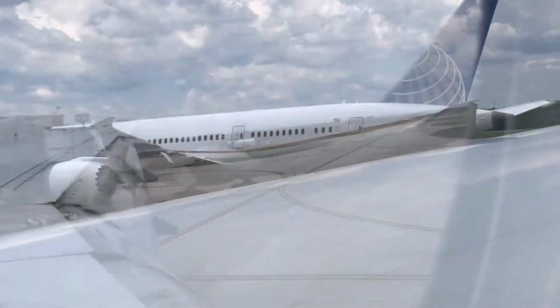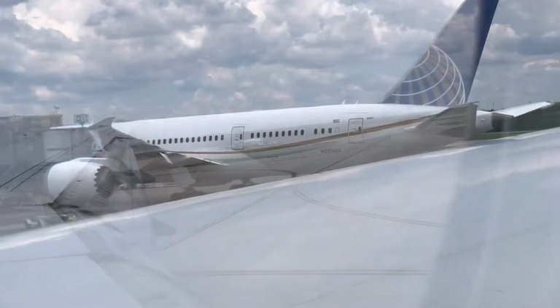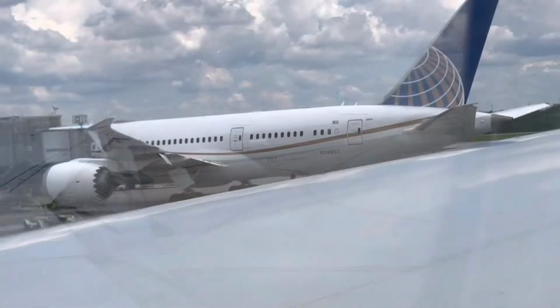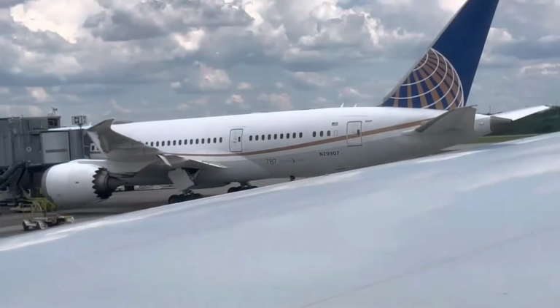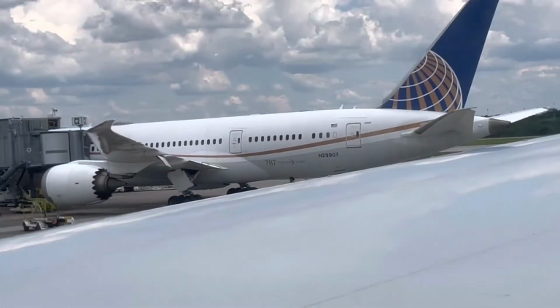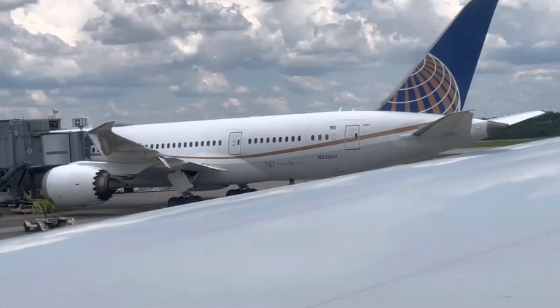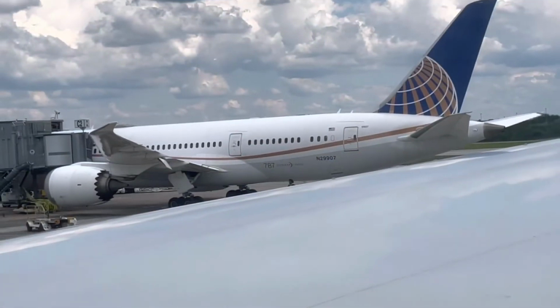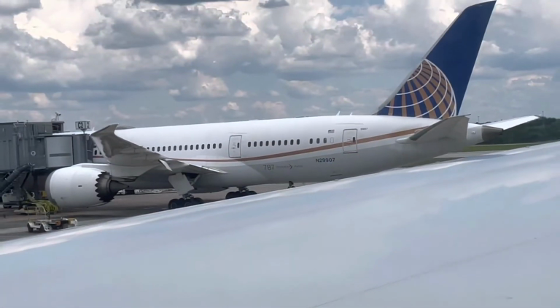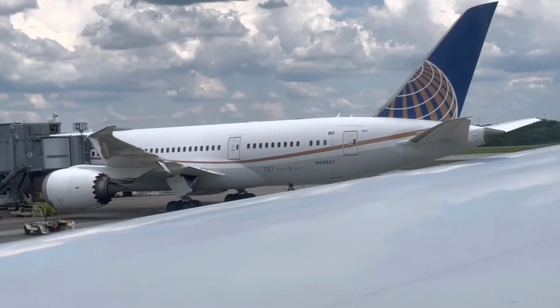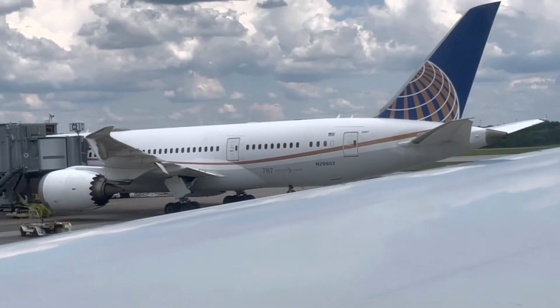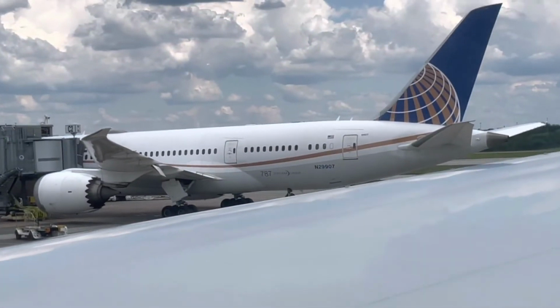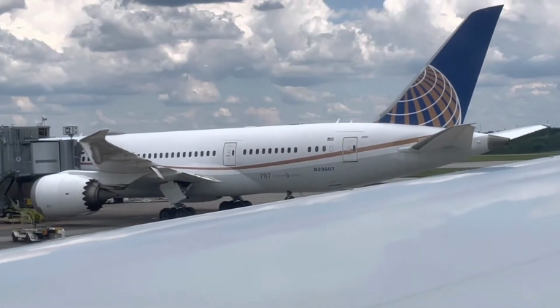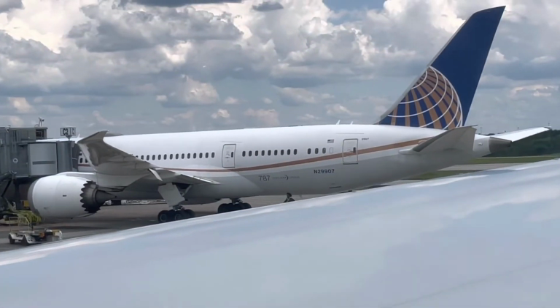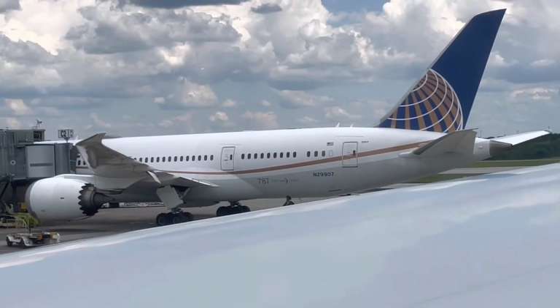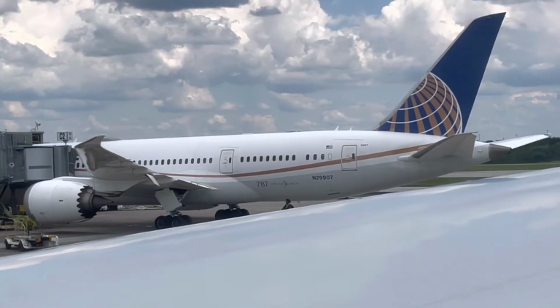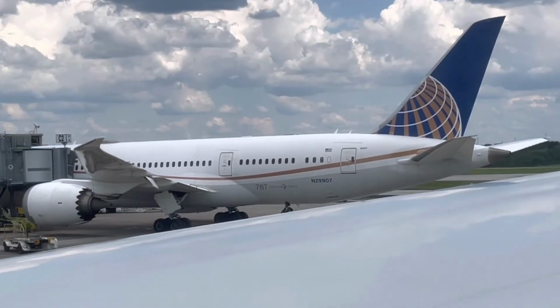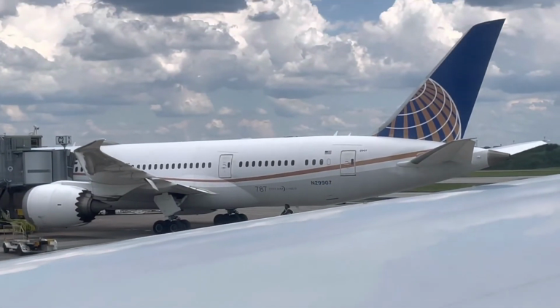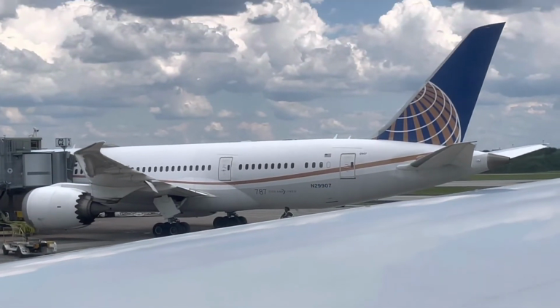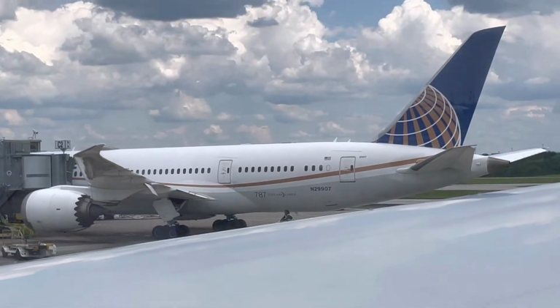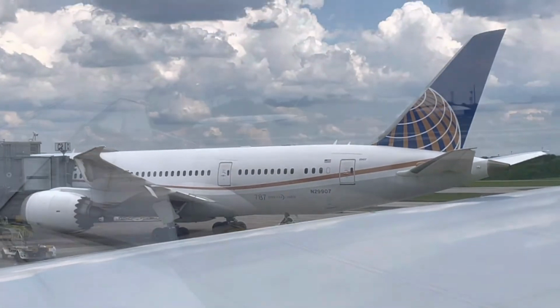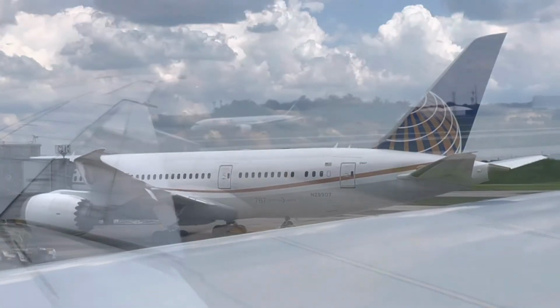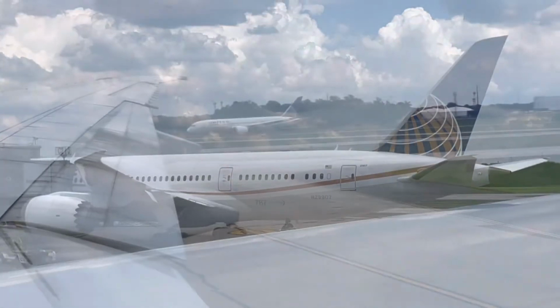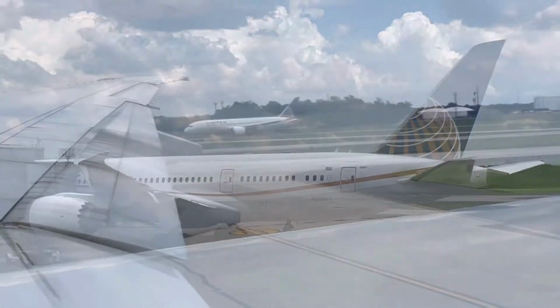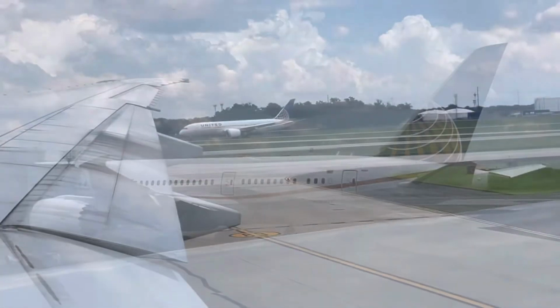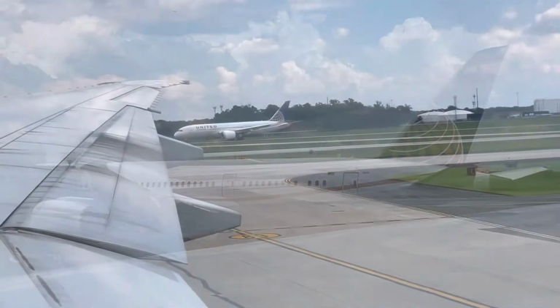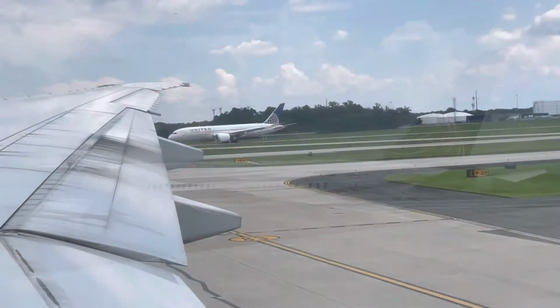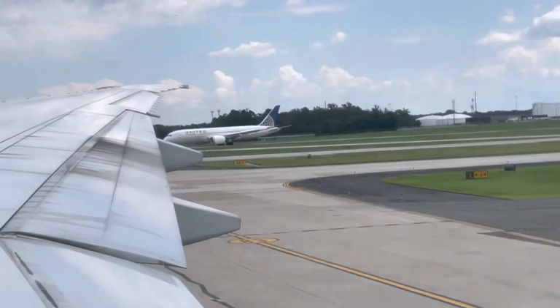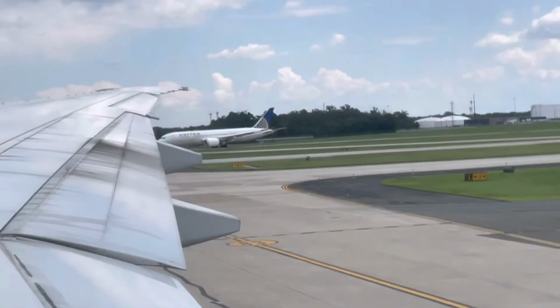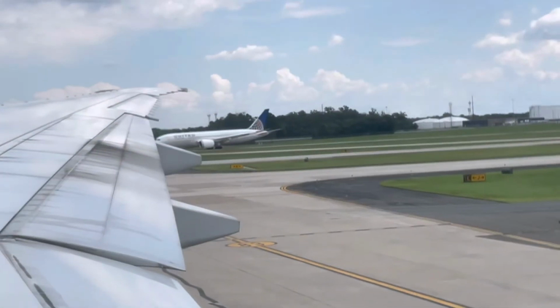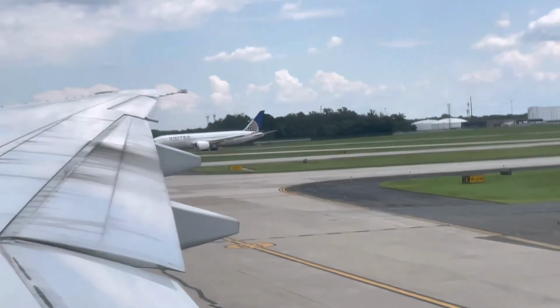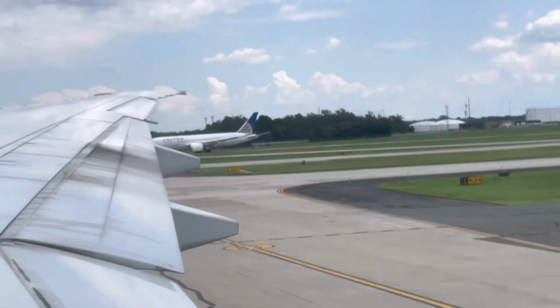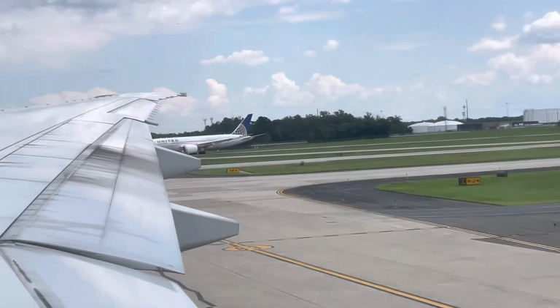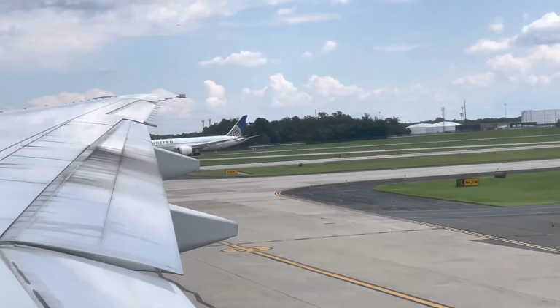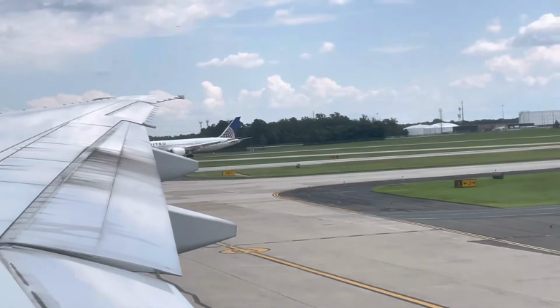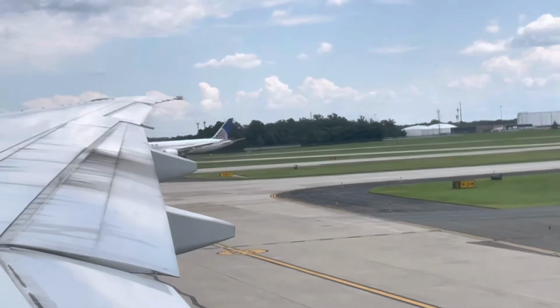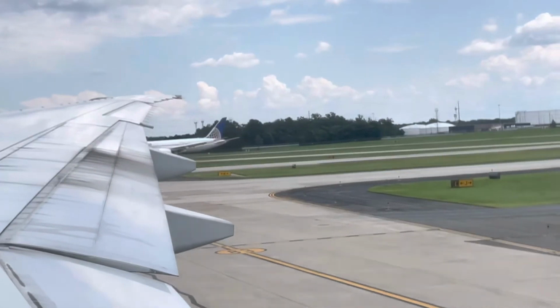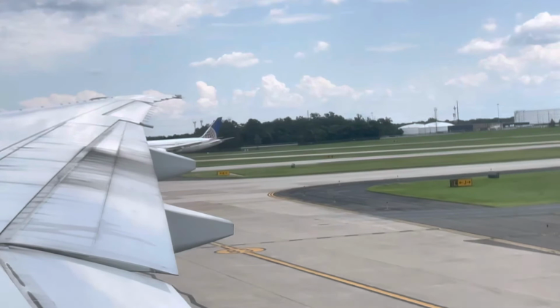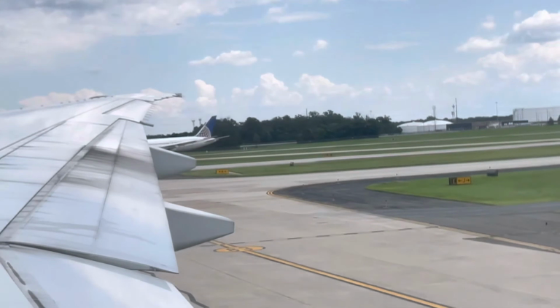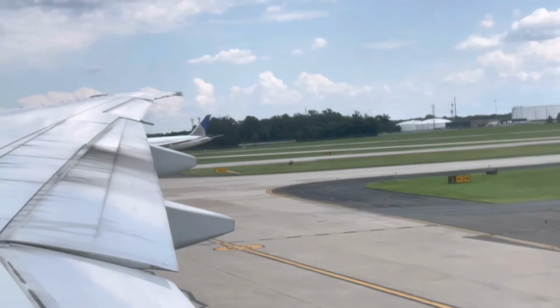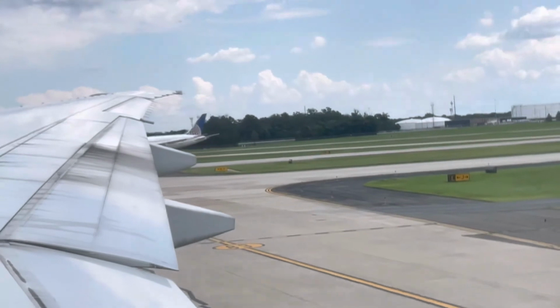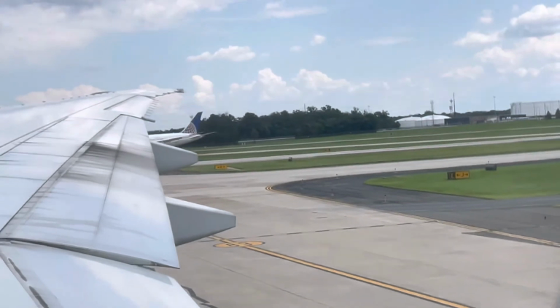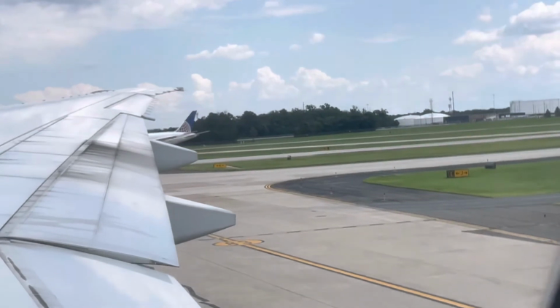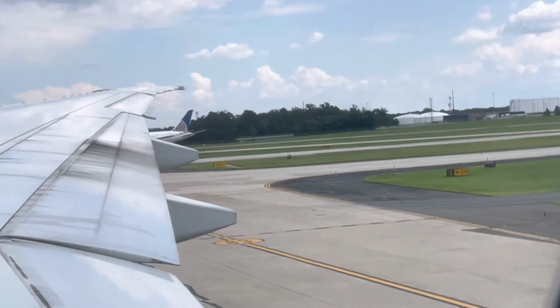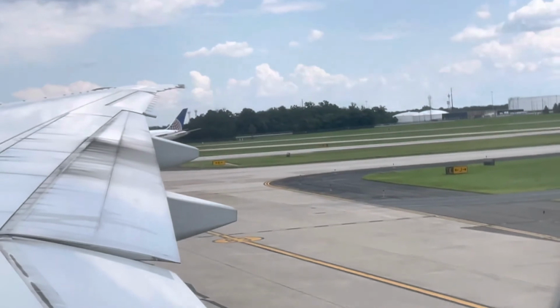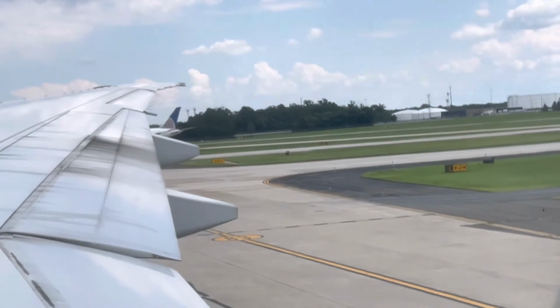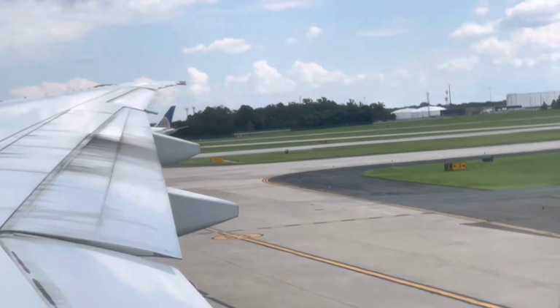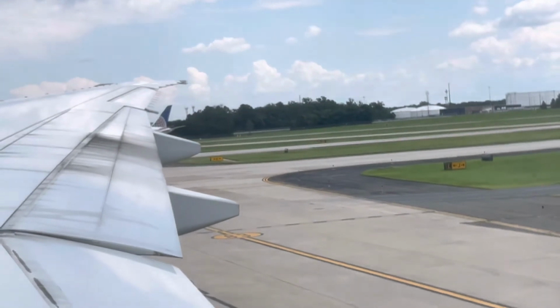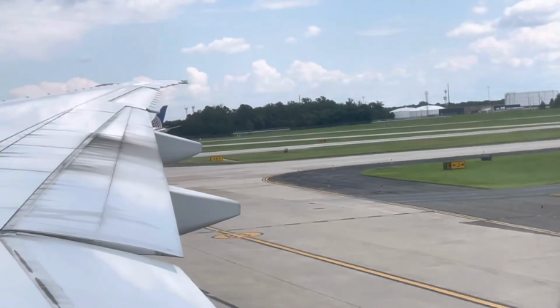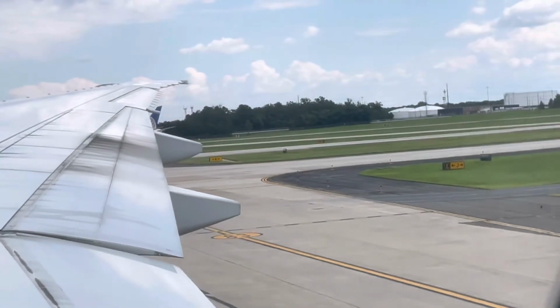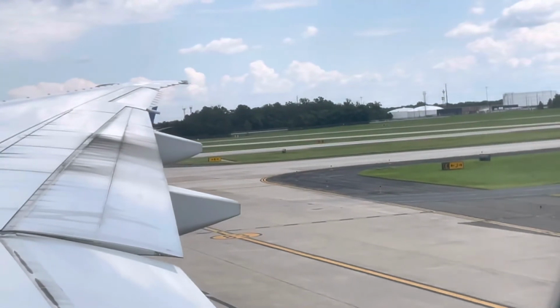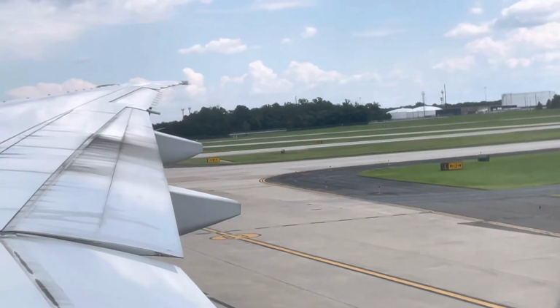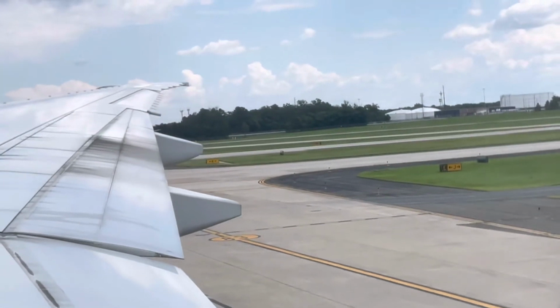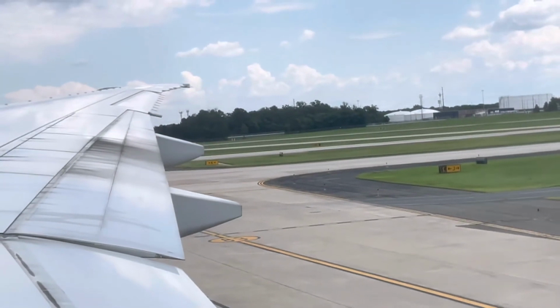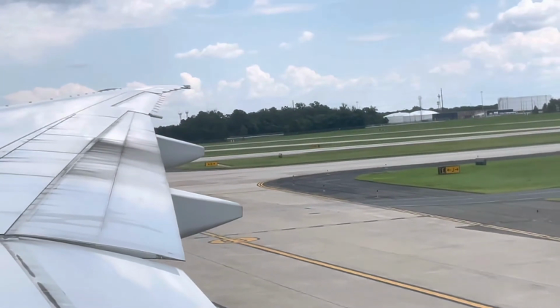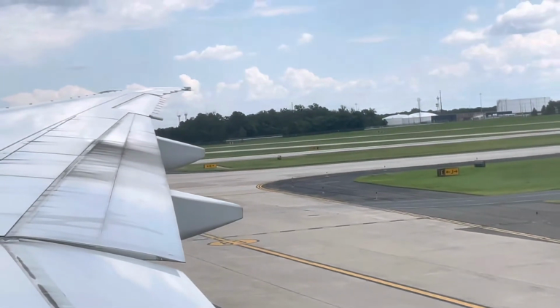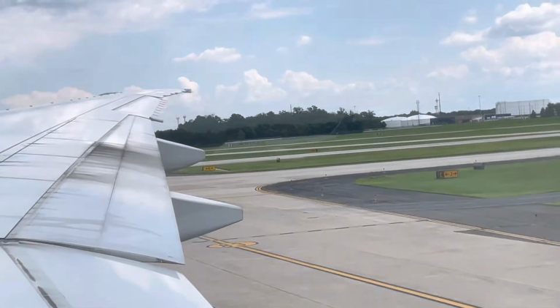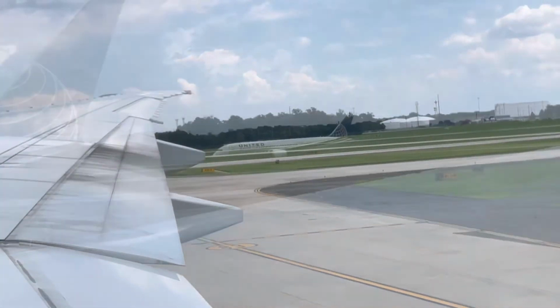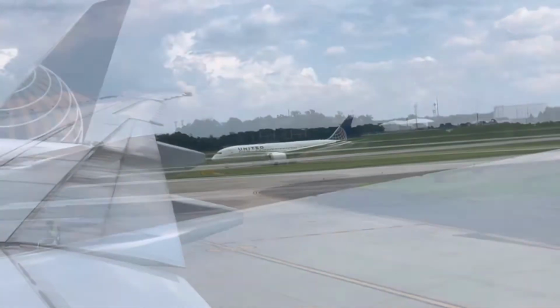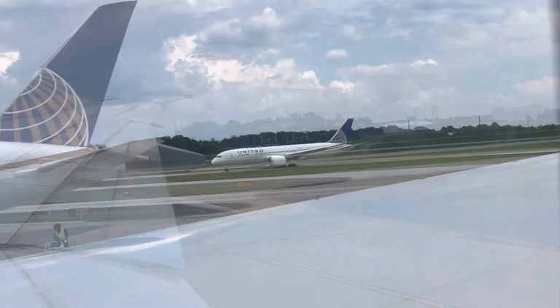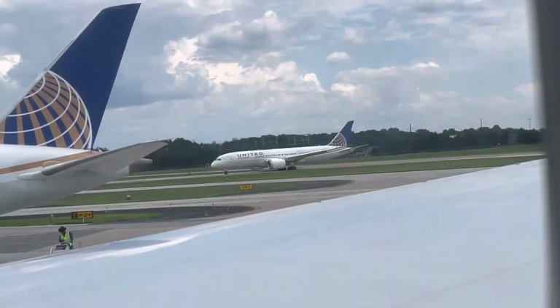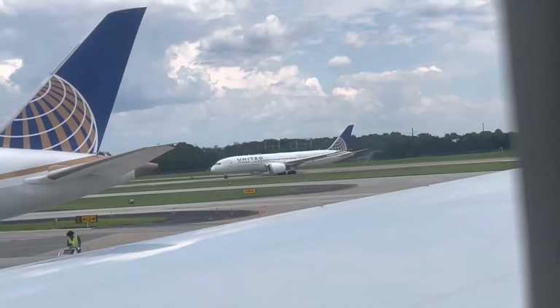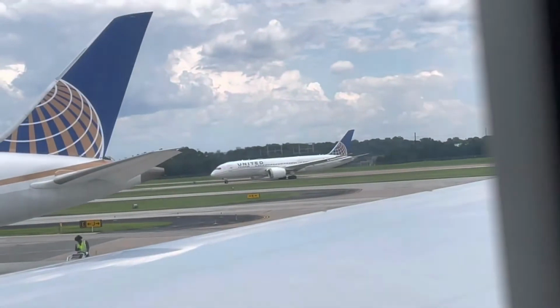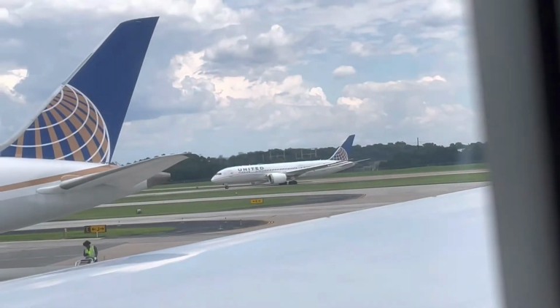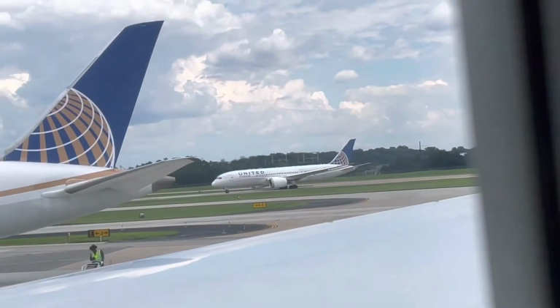The United 787 Dreamliner — flight 43, the Dreamliner from Rome — we were seeing on downwind inside. Now it's taxiing.